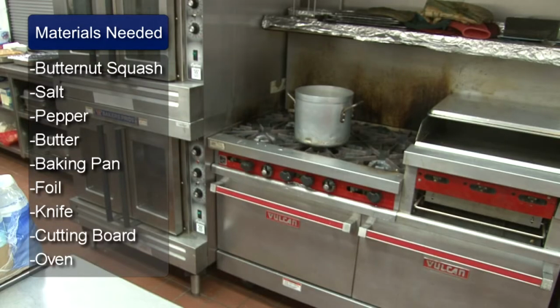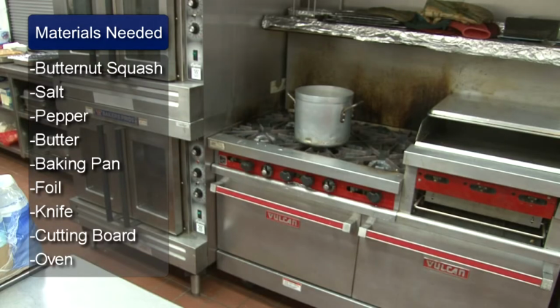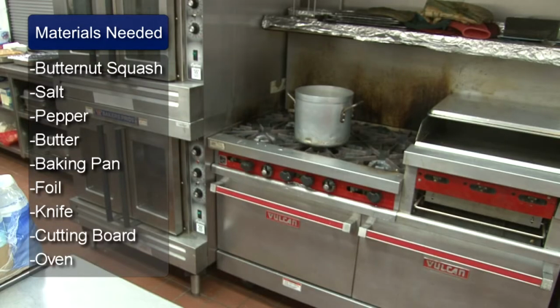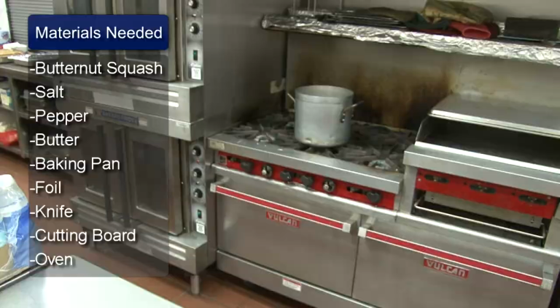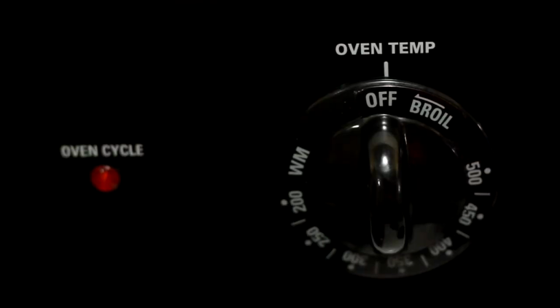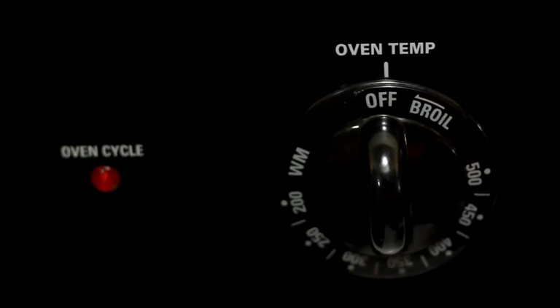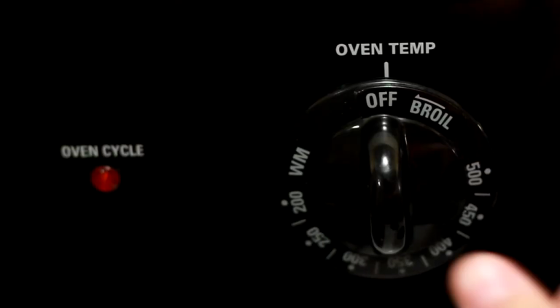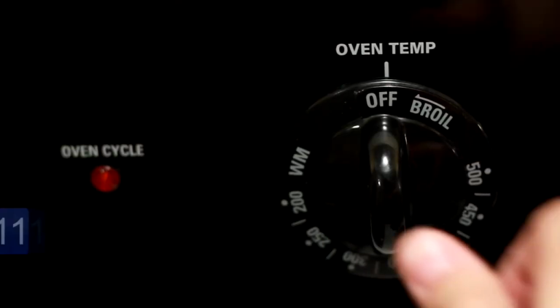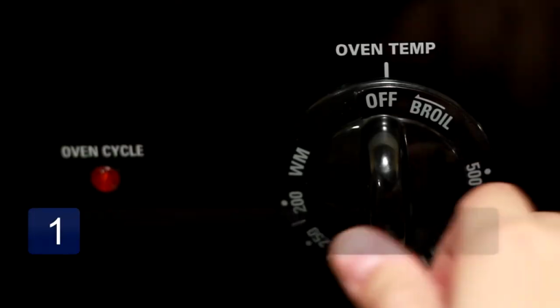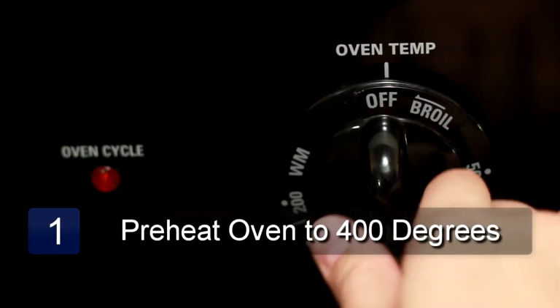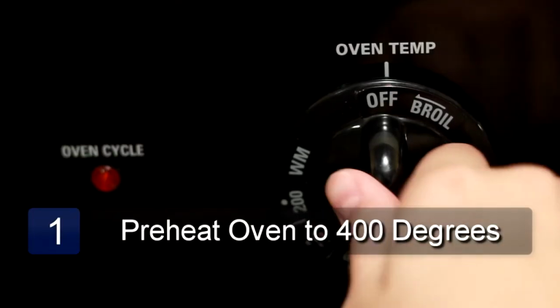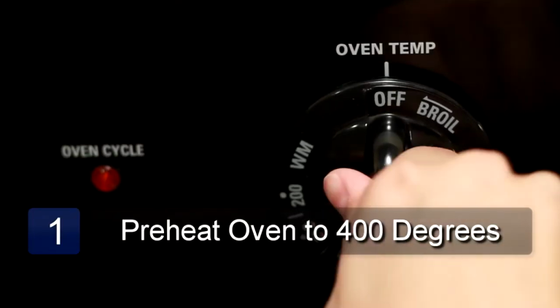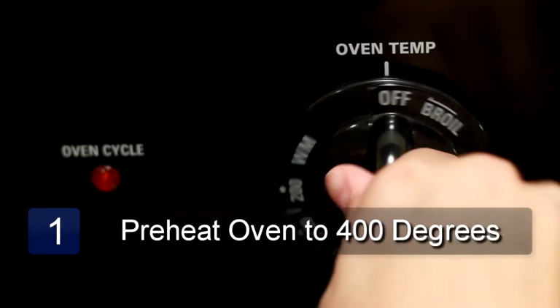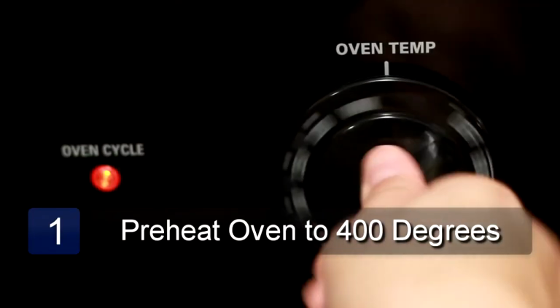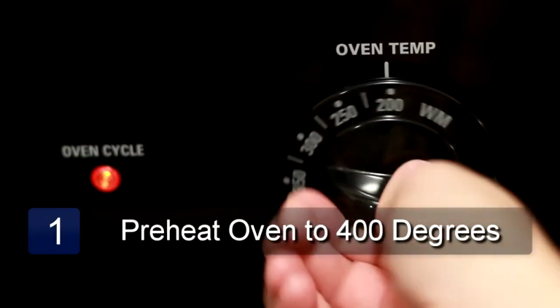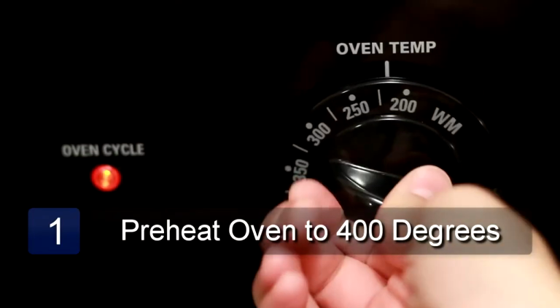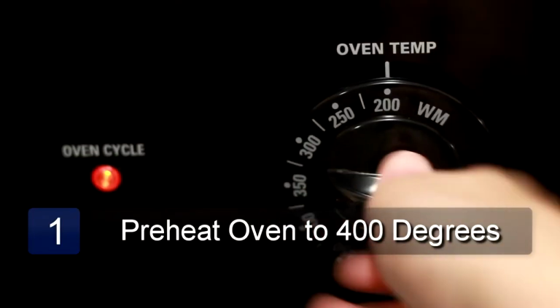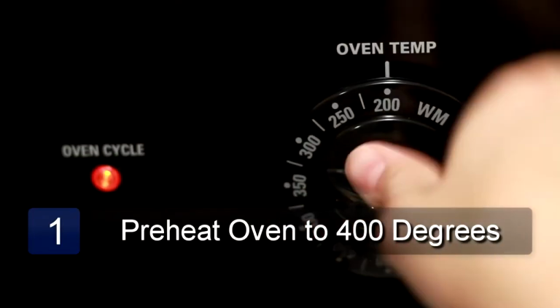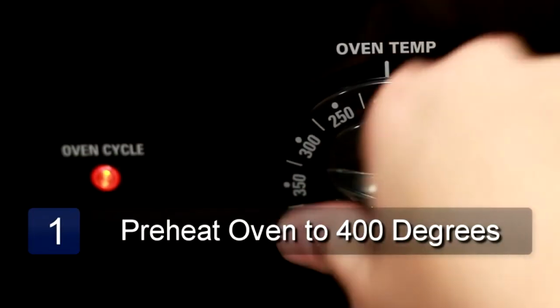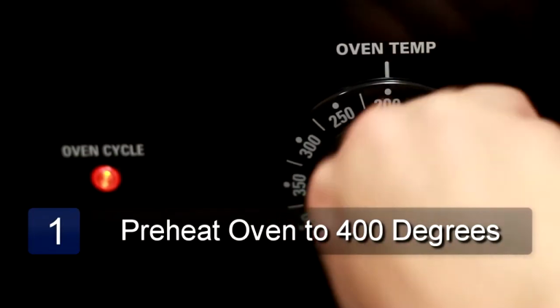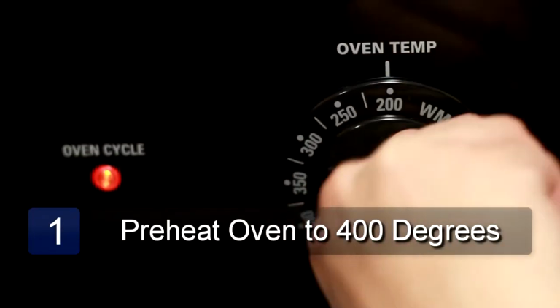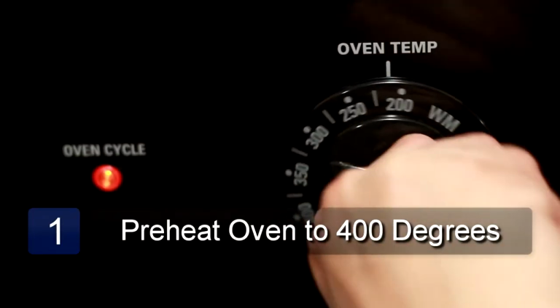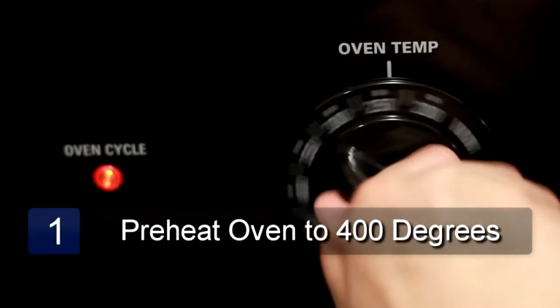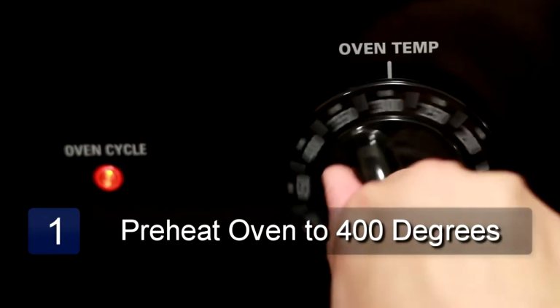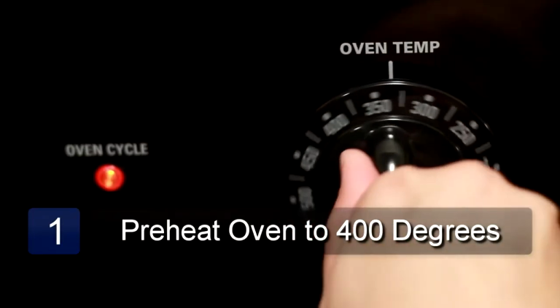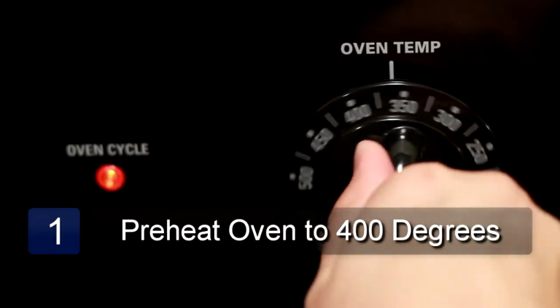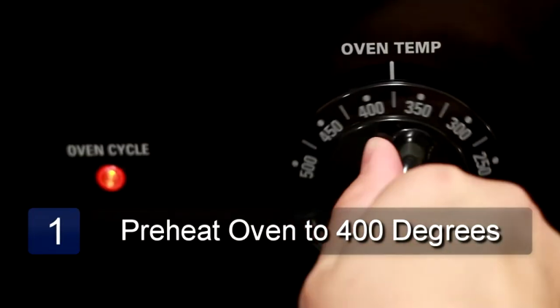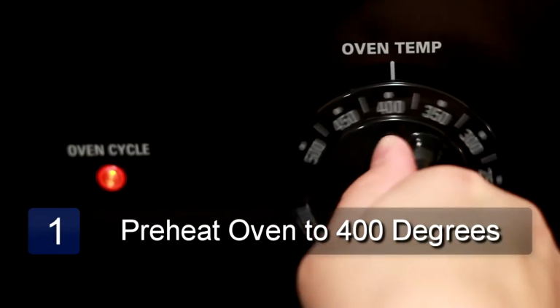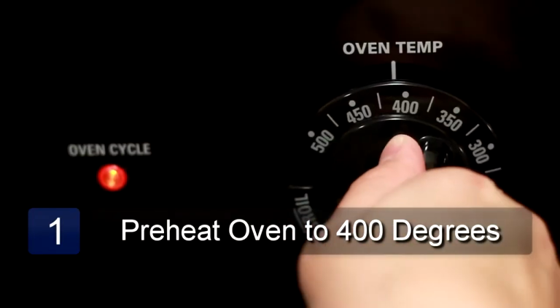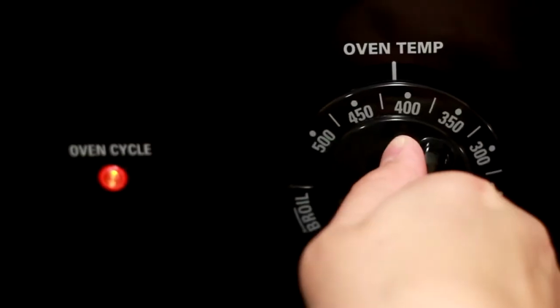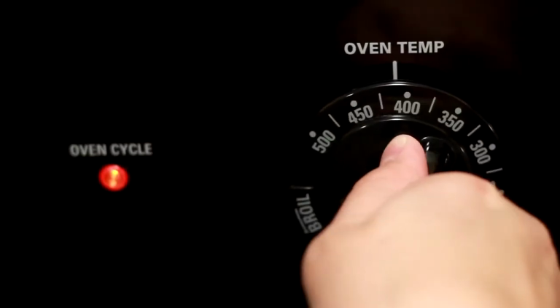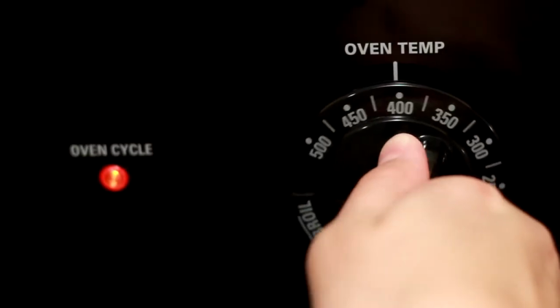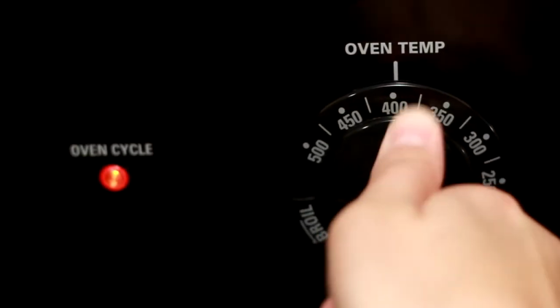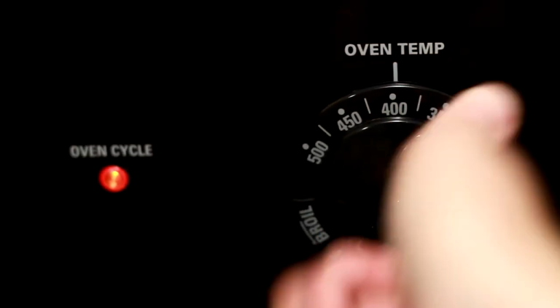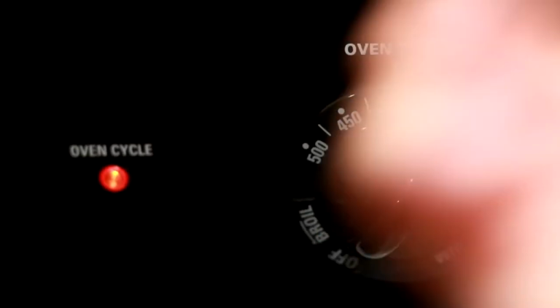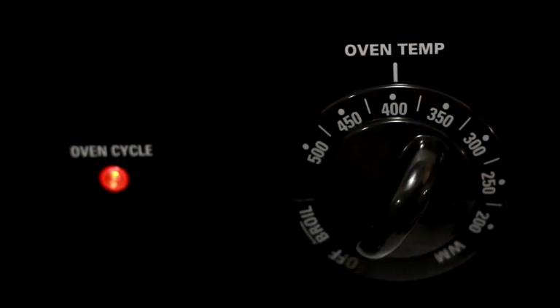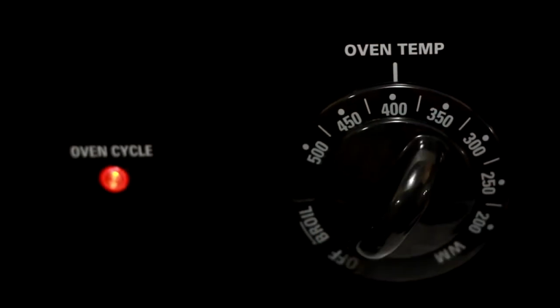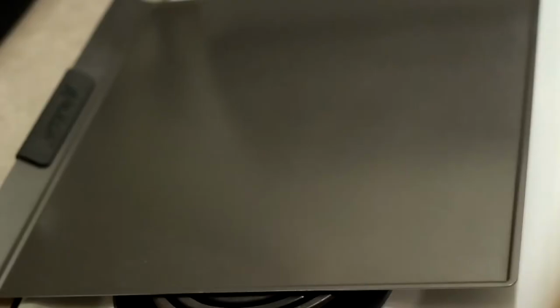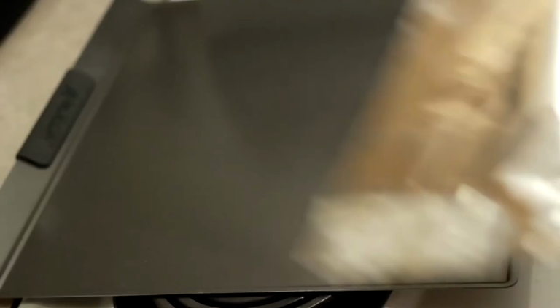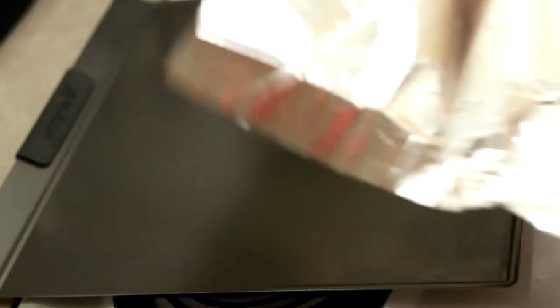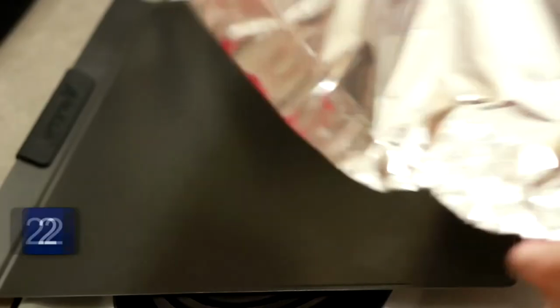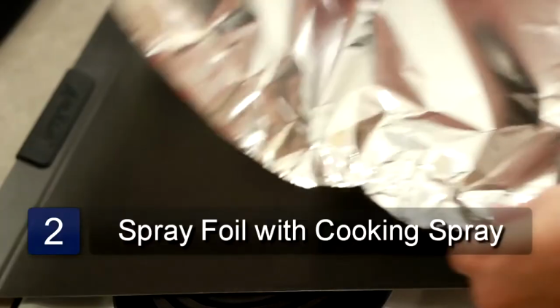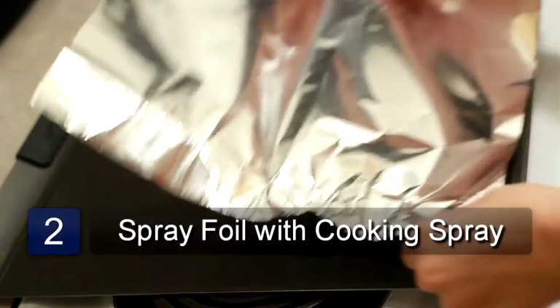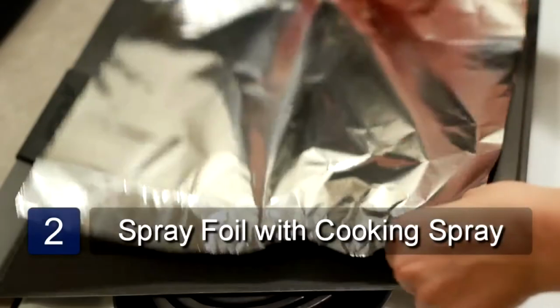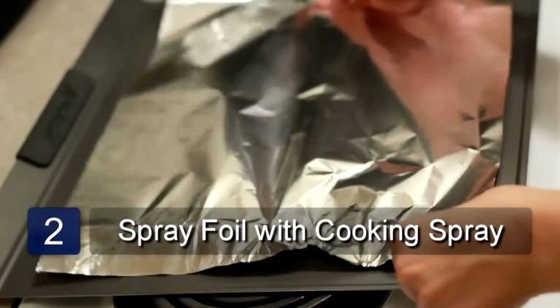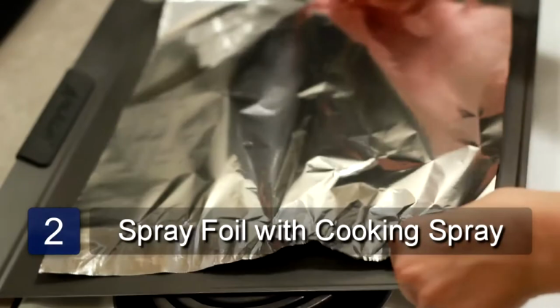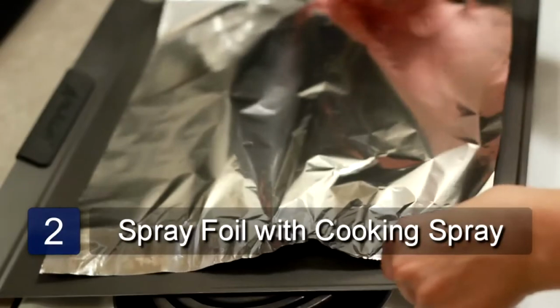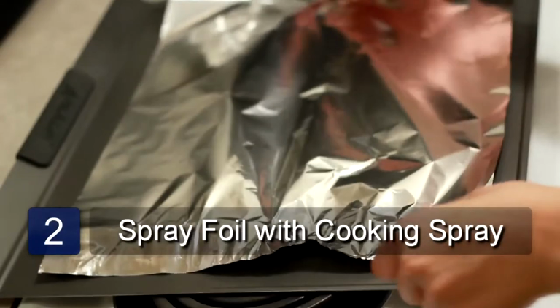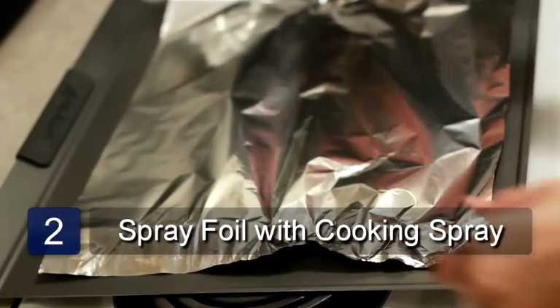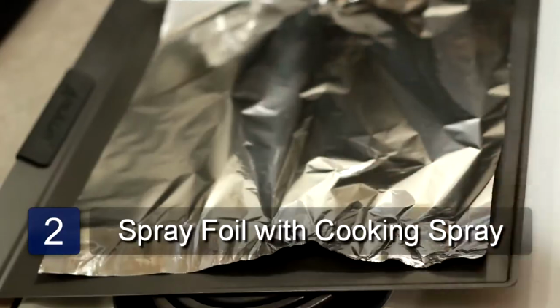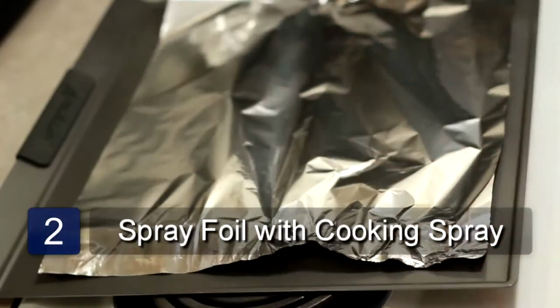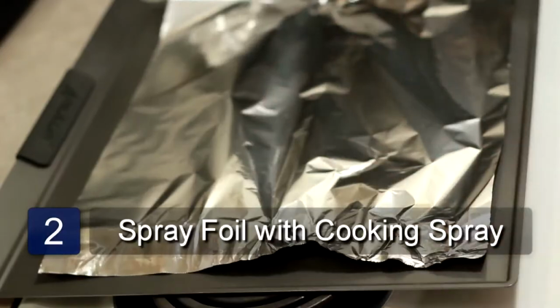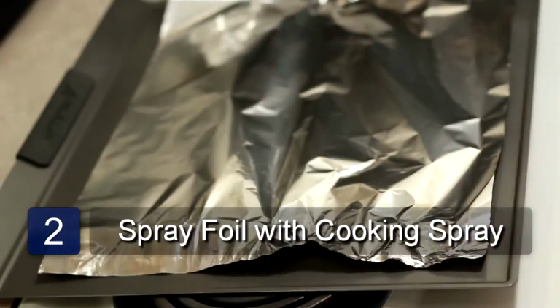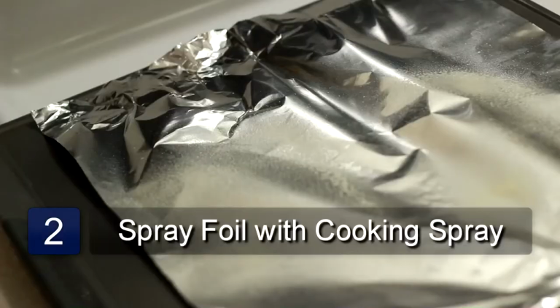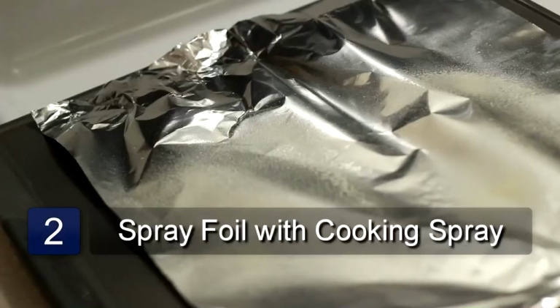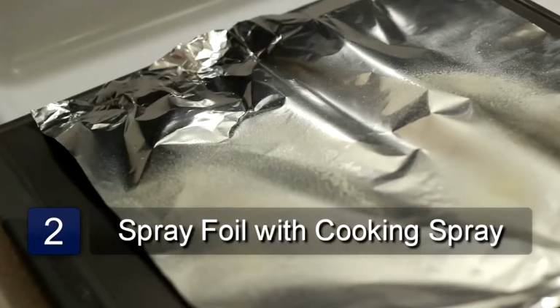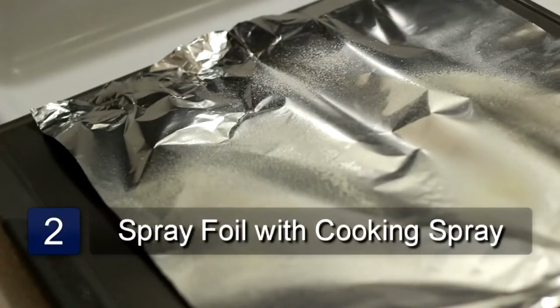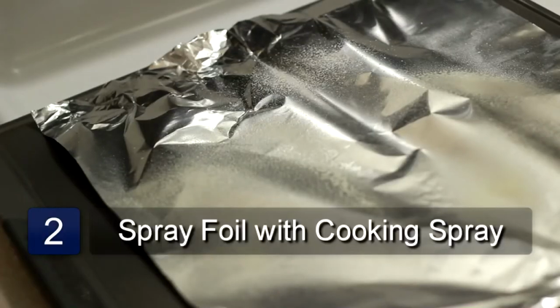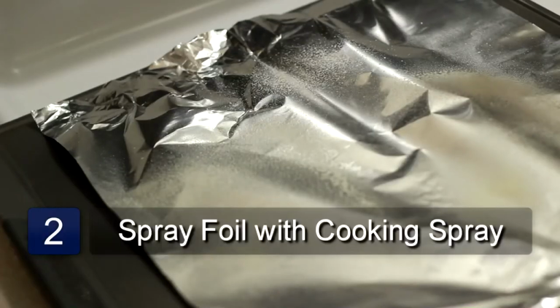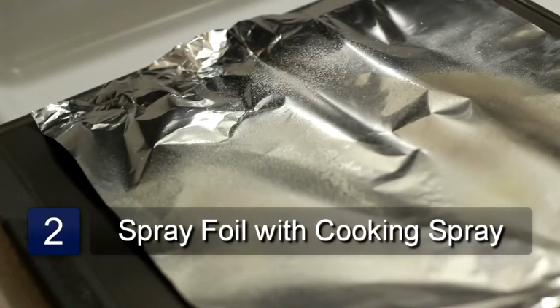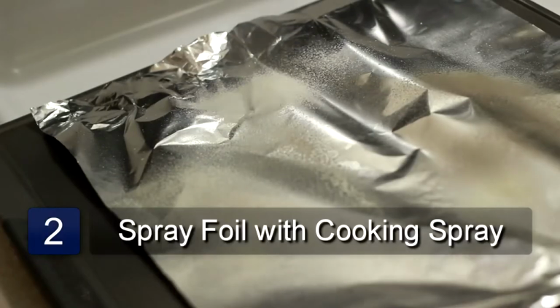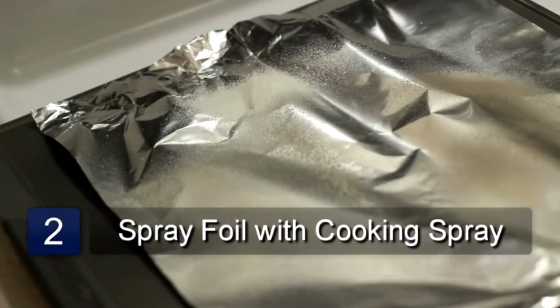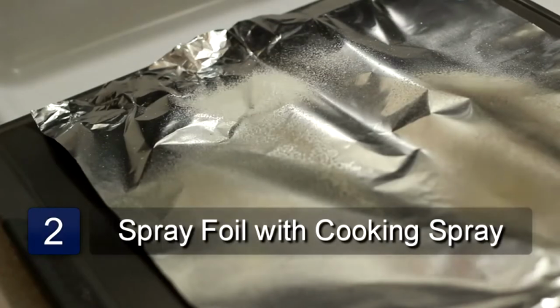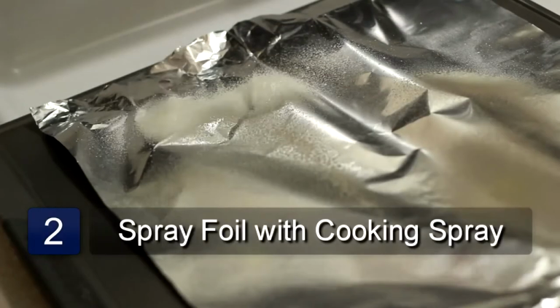The first step is to preheat the oven to 400 degrees. Next, line a baking pan with foil and spray evenly with cooking spray.